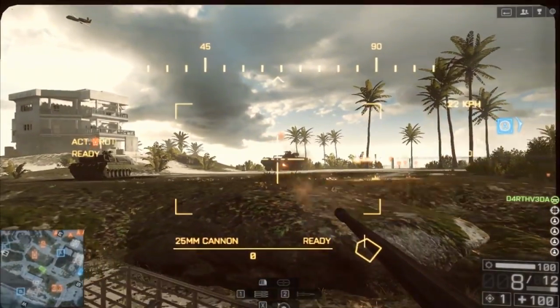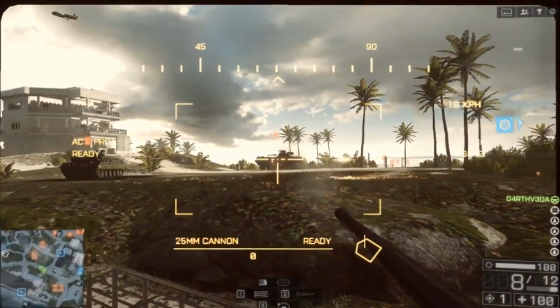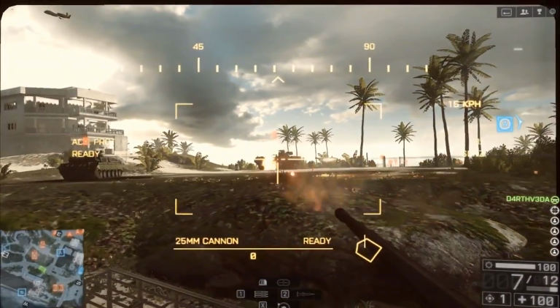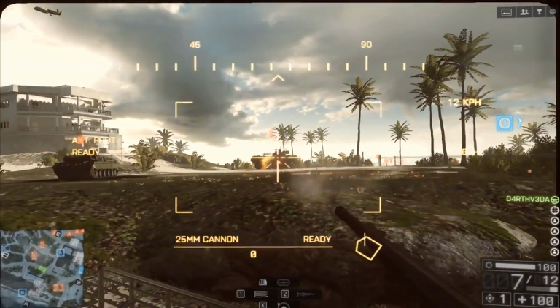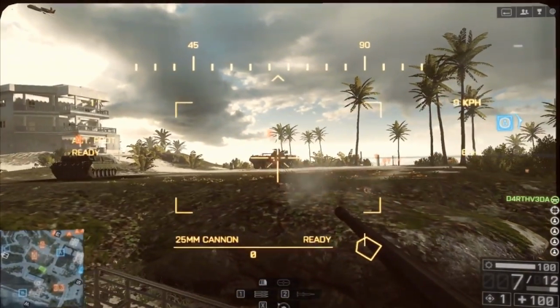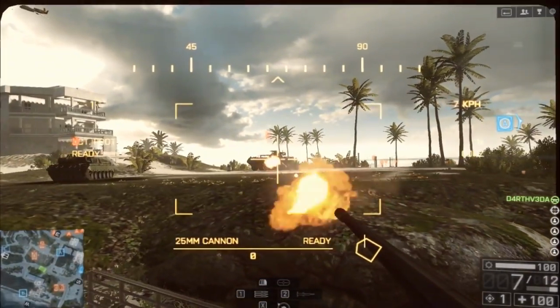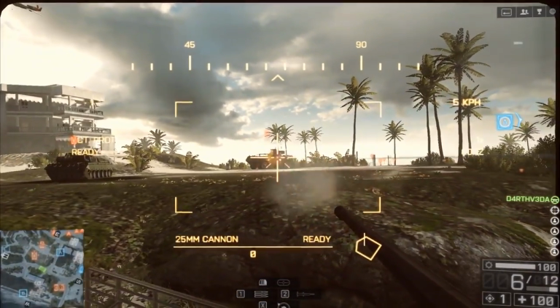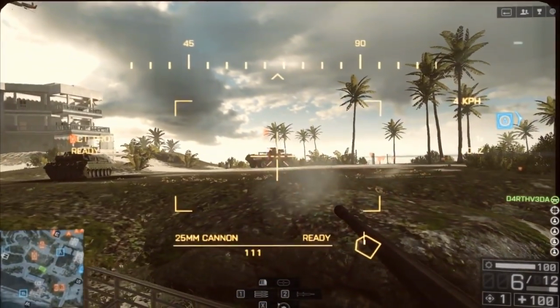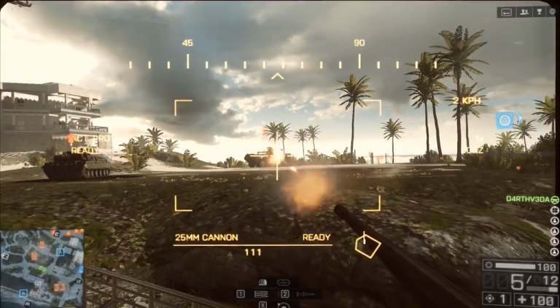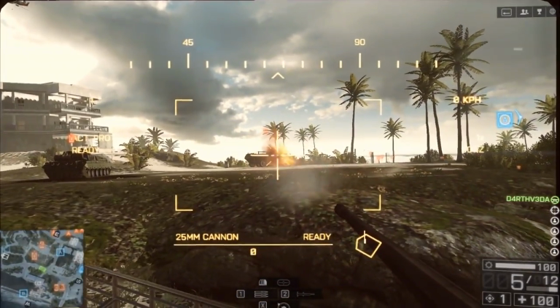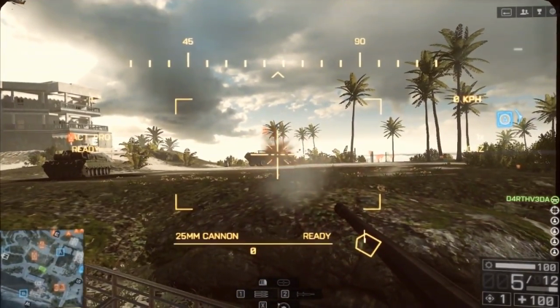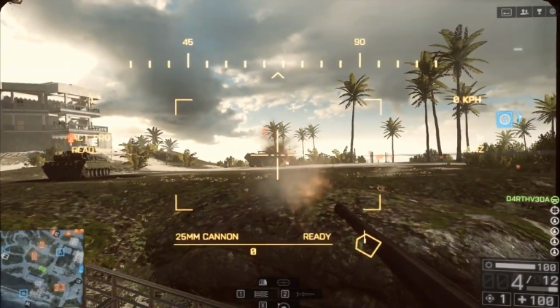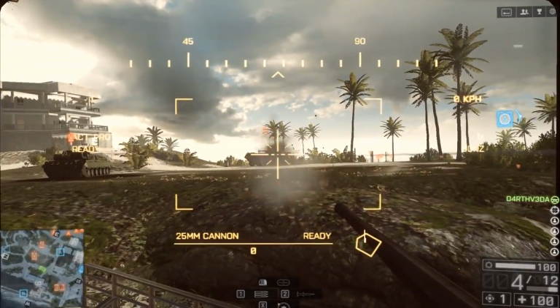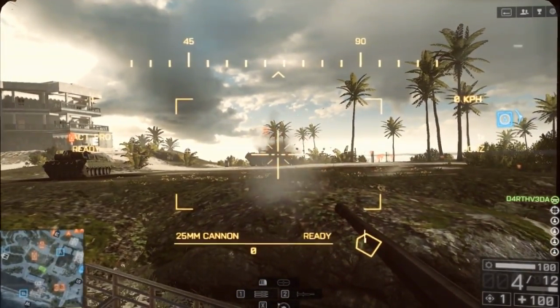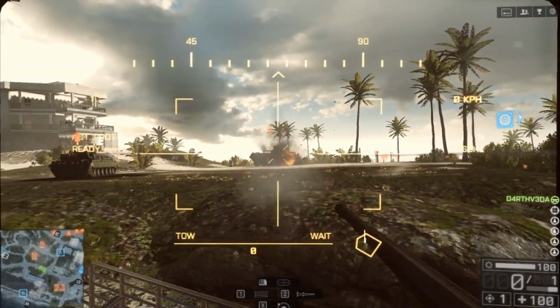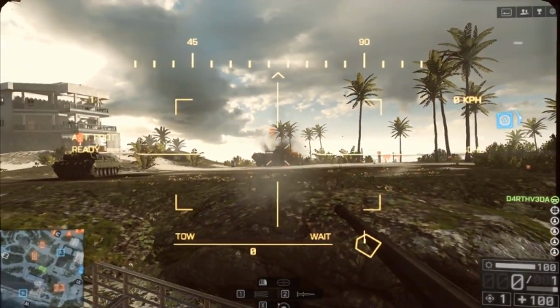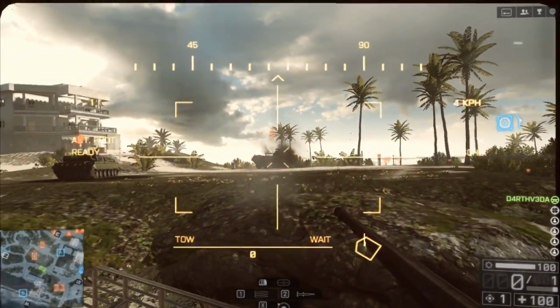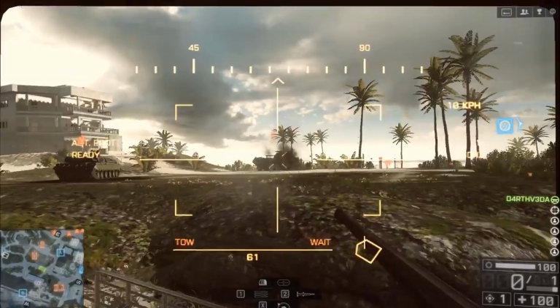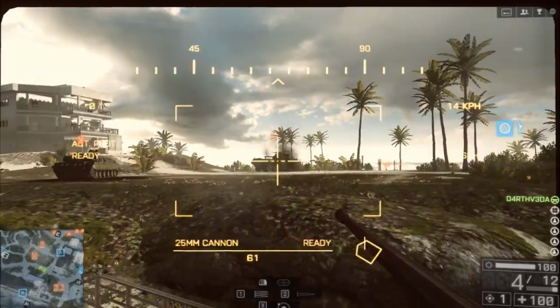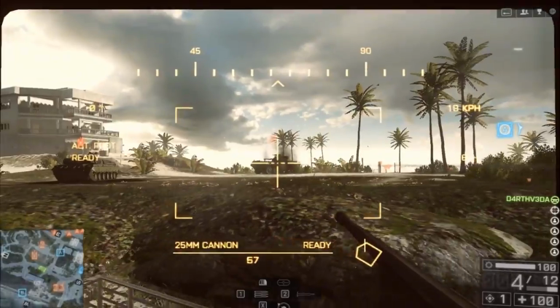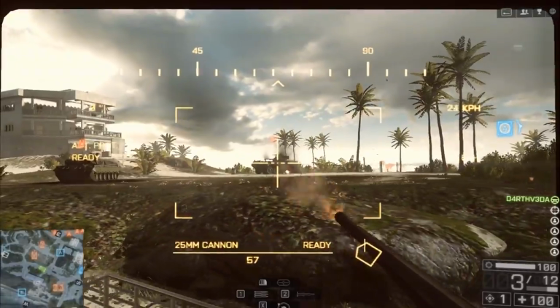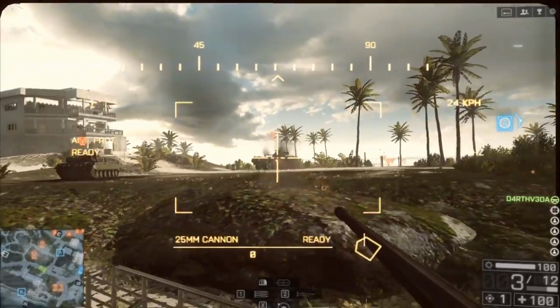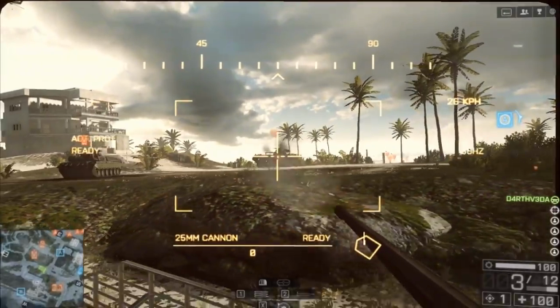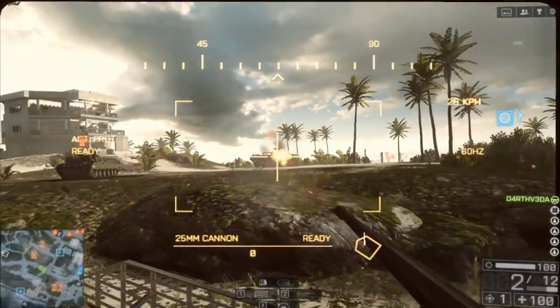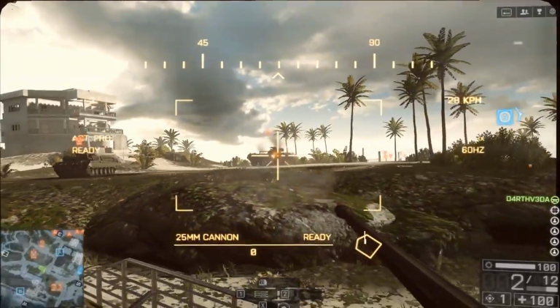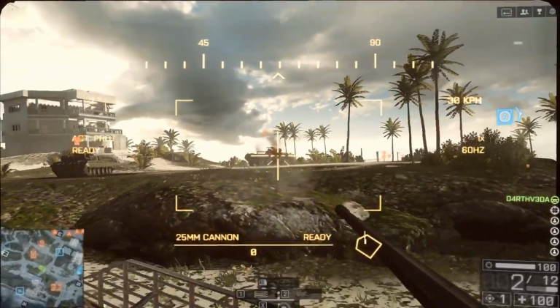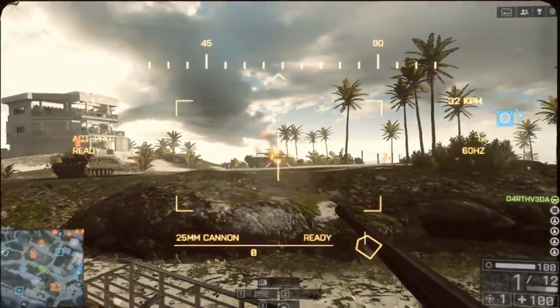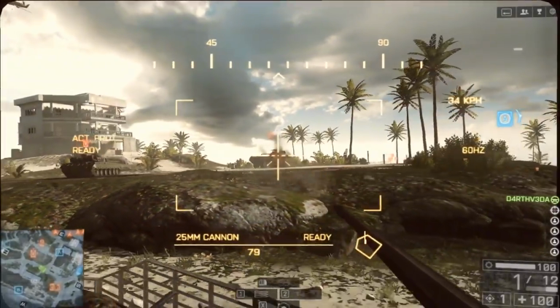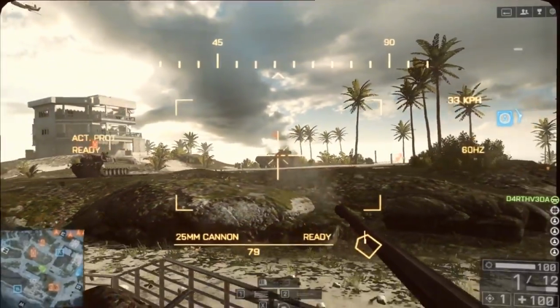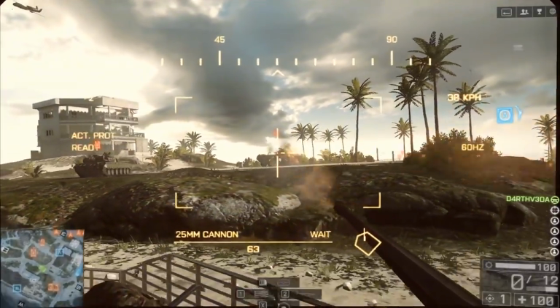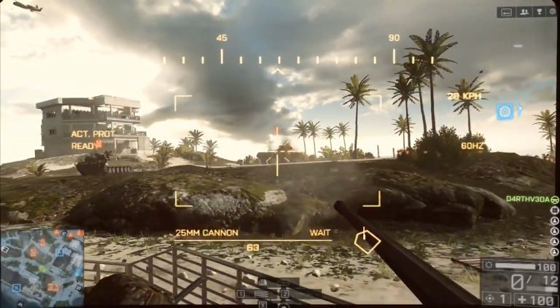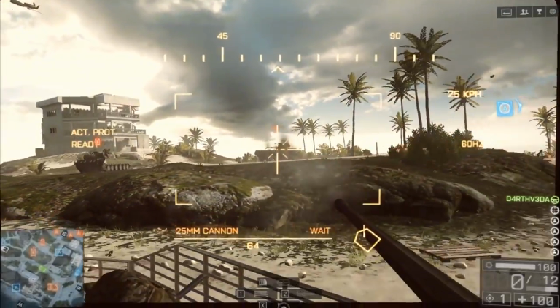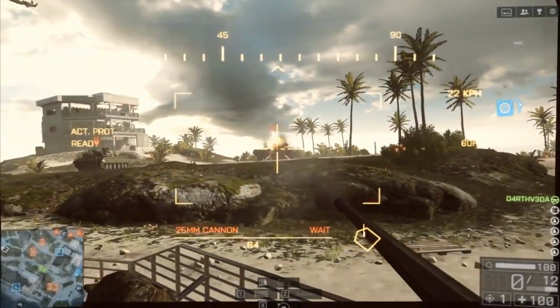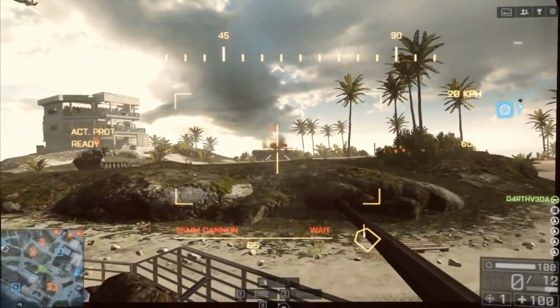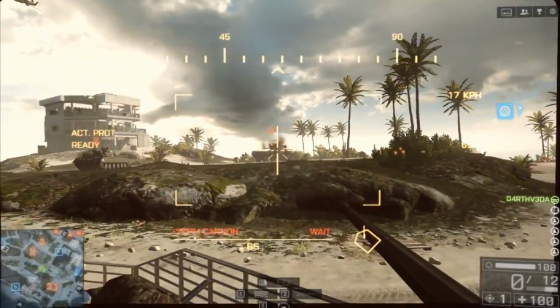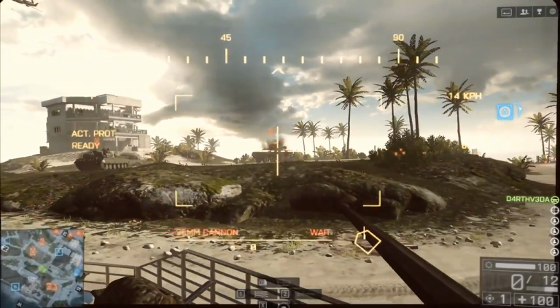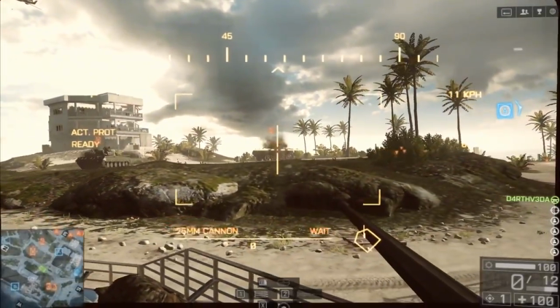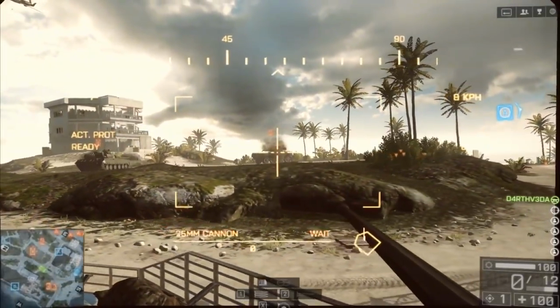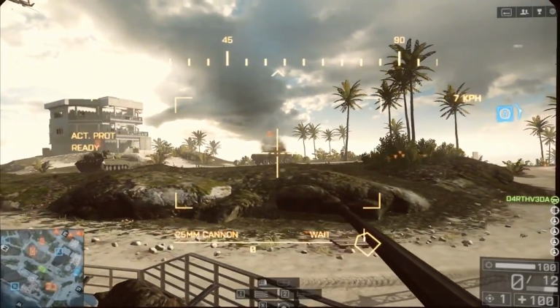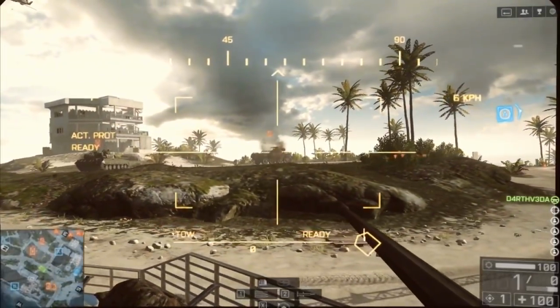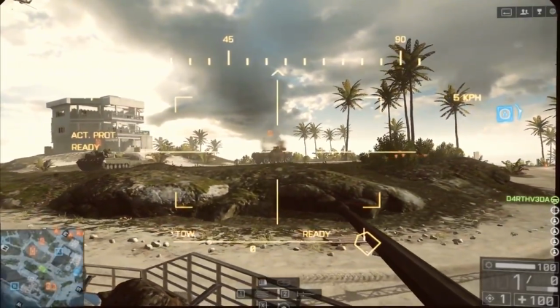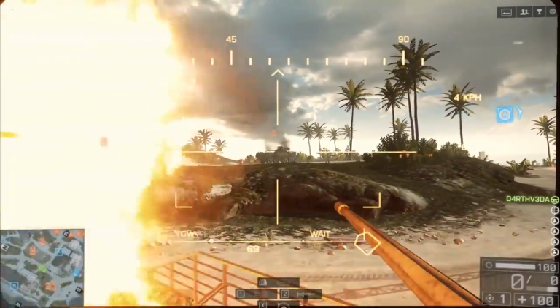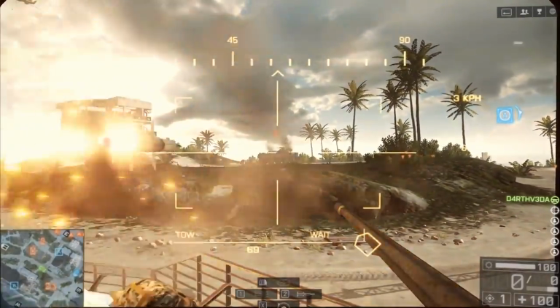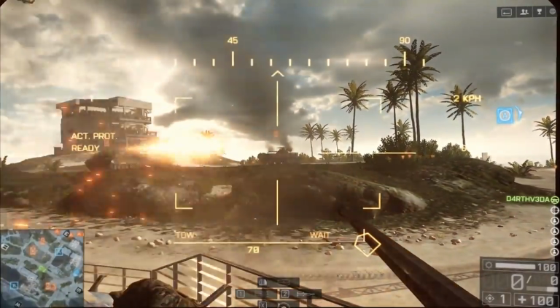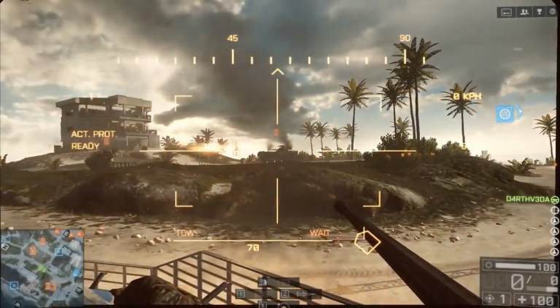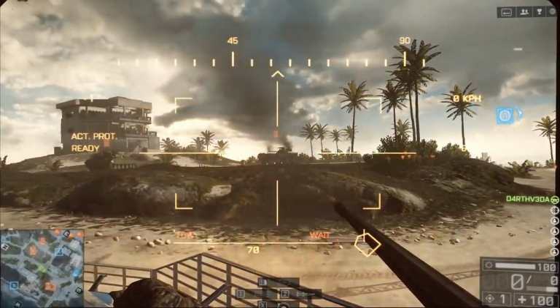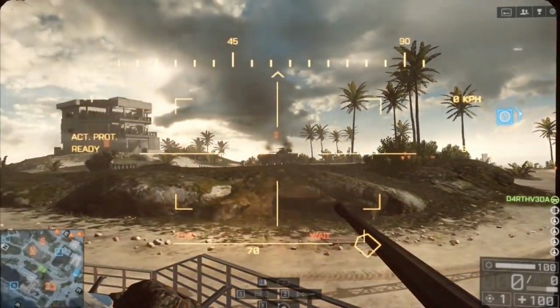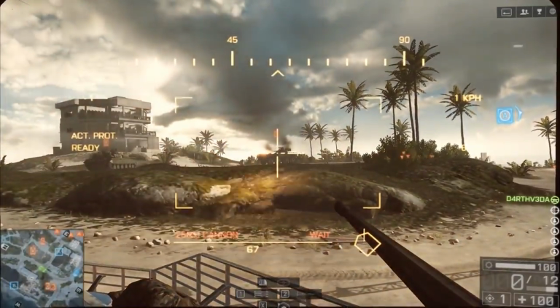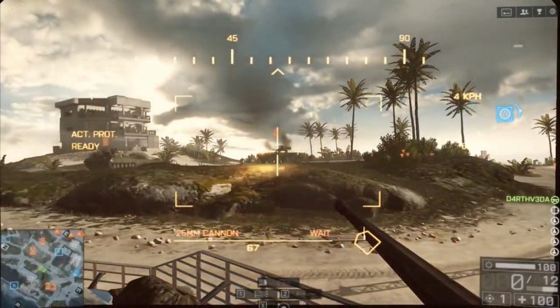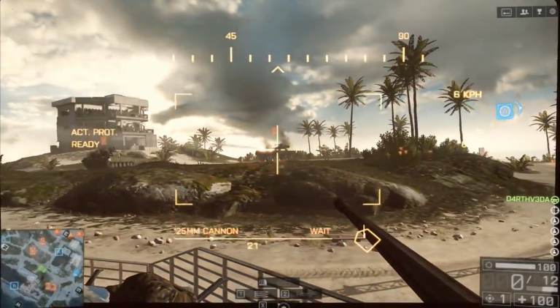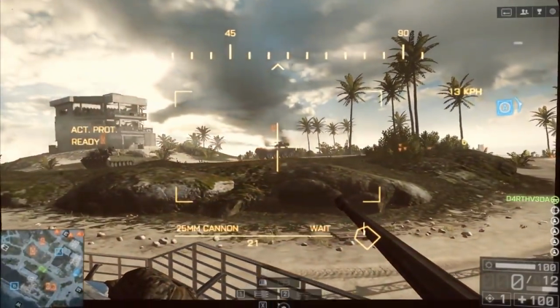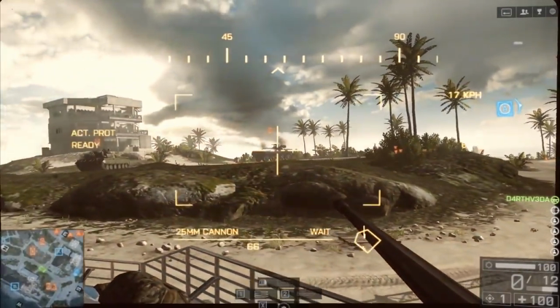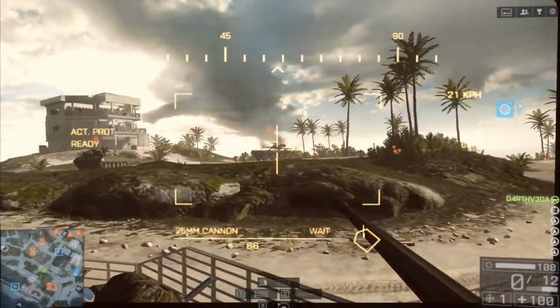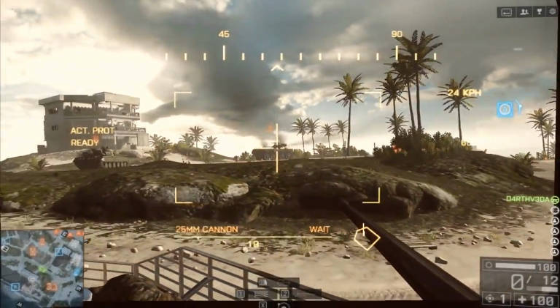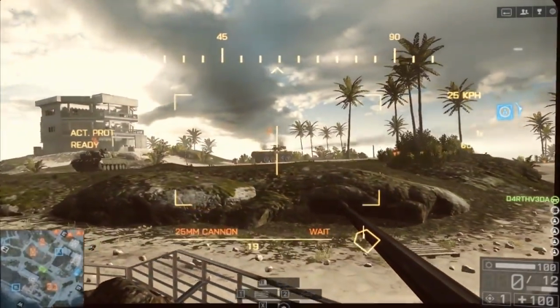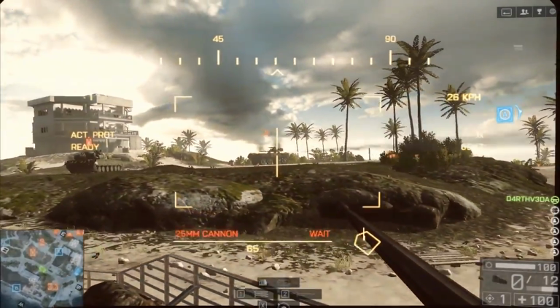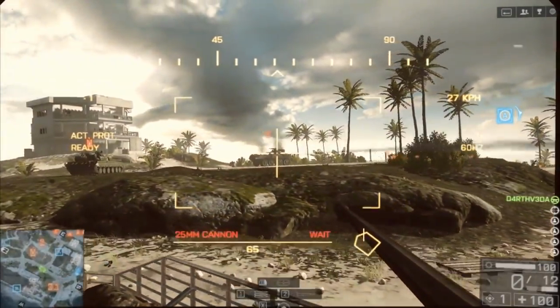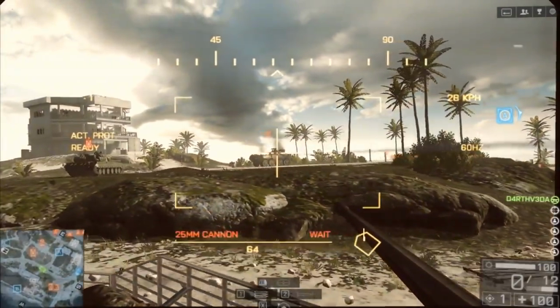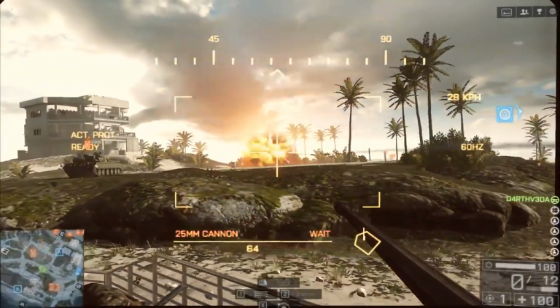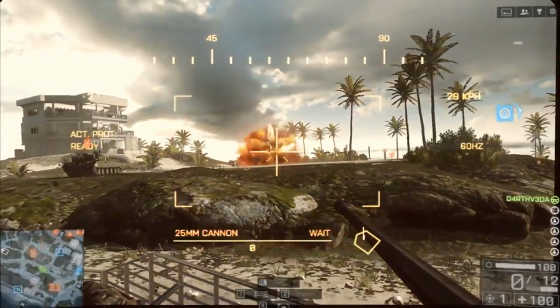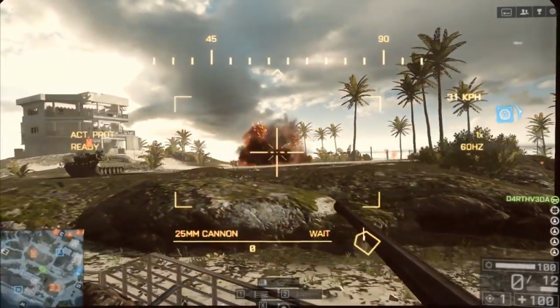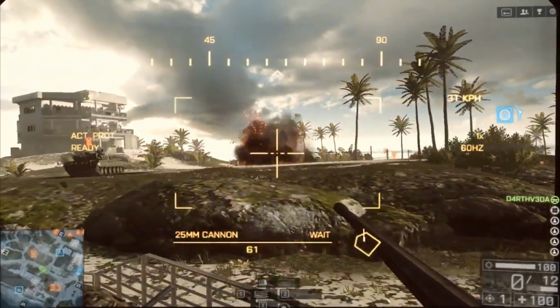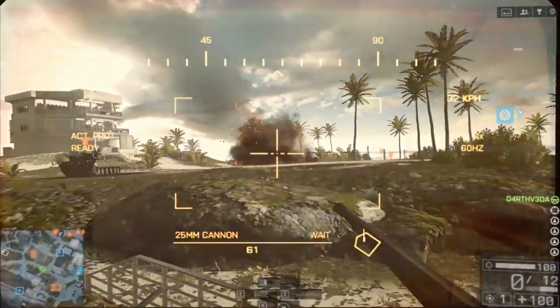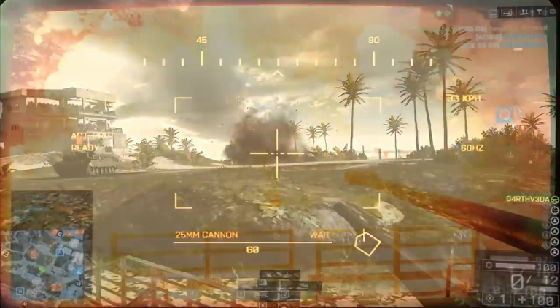The TOW missile works by locking onto wherever your crosshair is currently located. Simply fire the missile and it will trace itself back to that location.